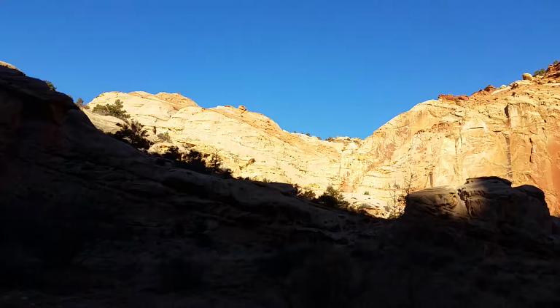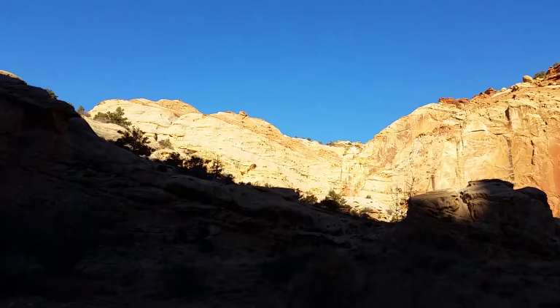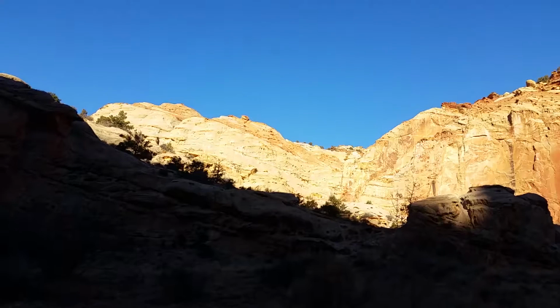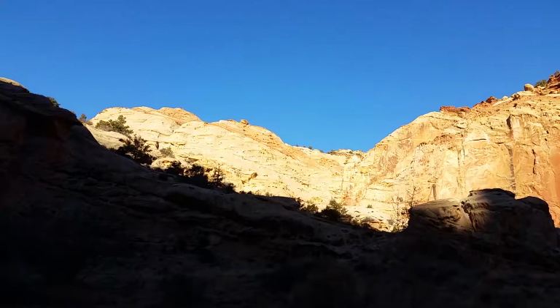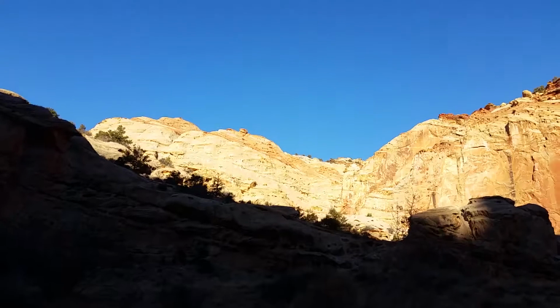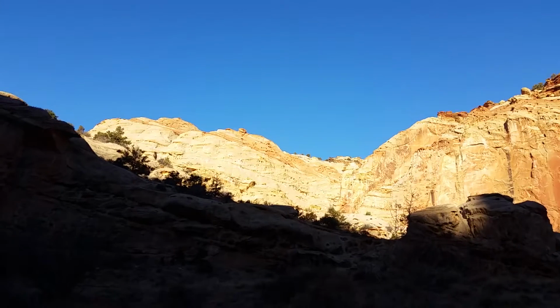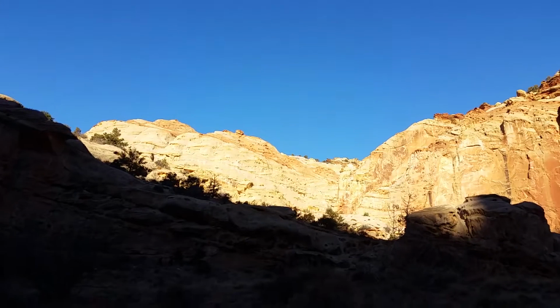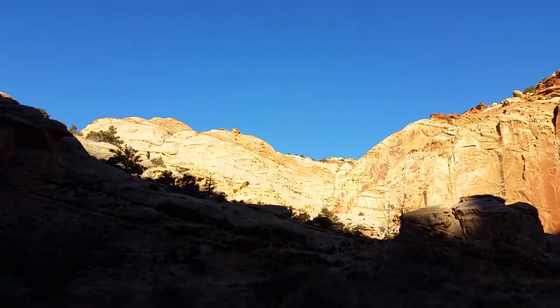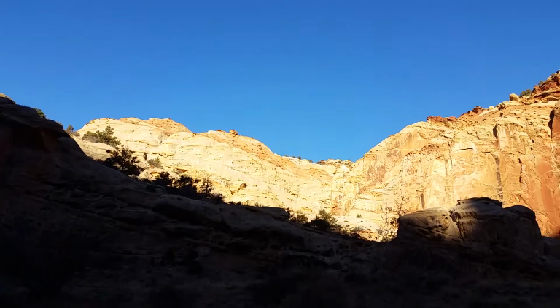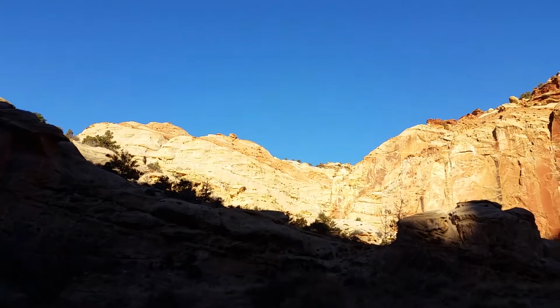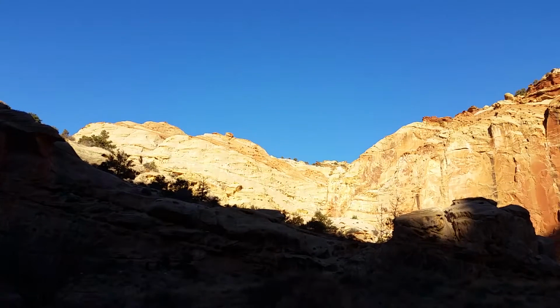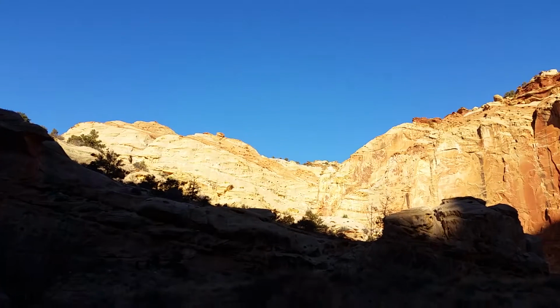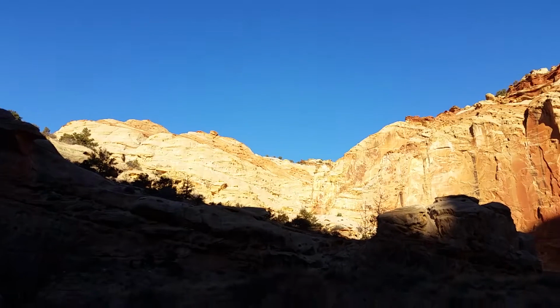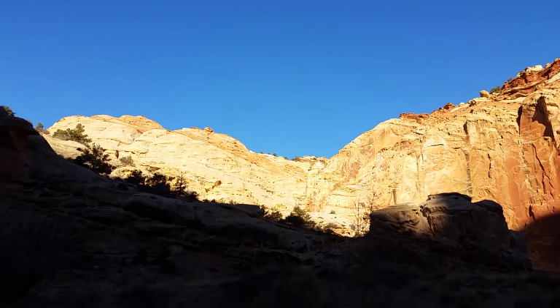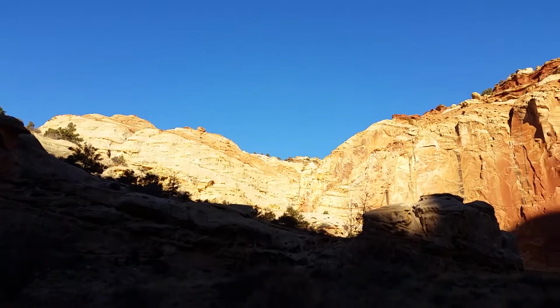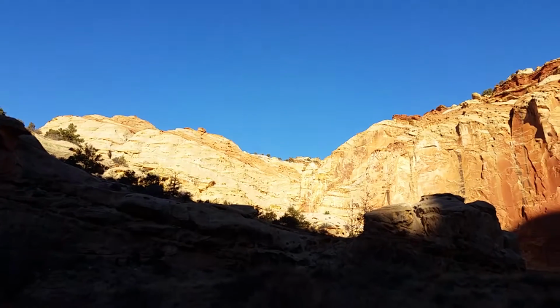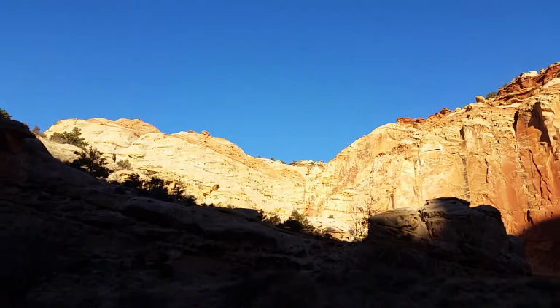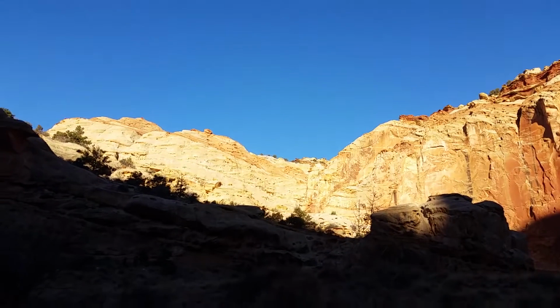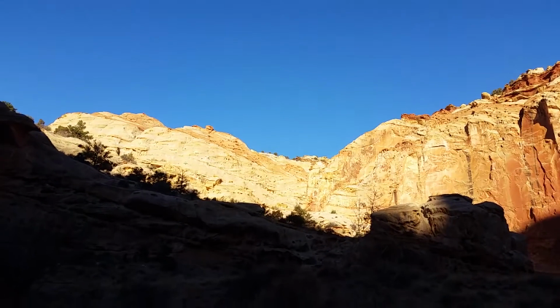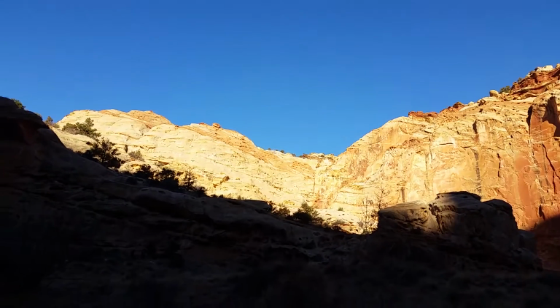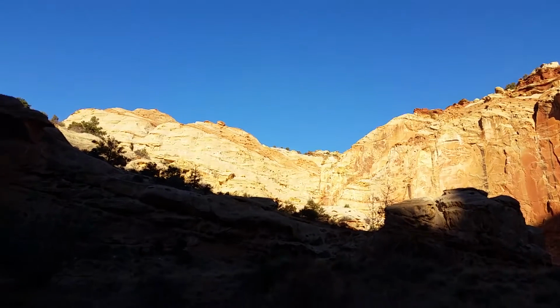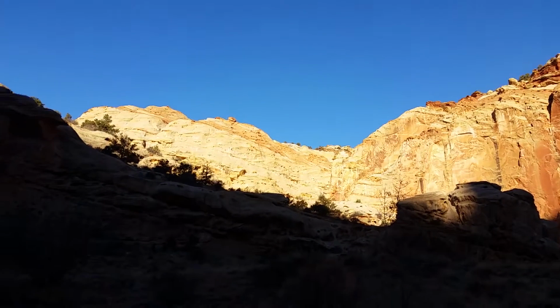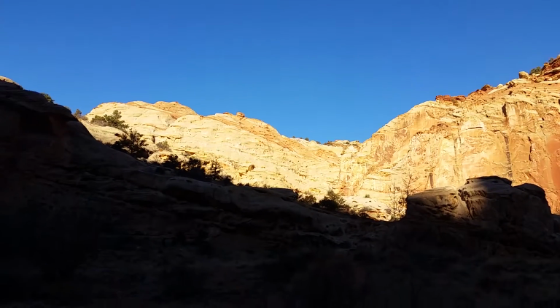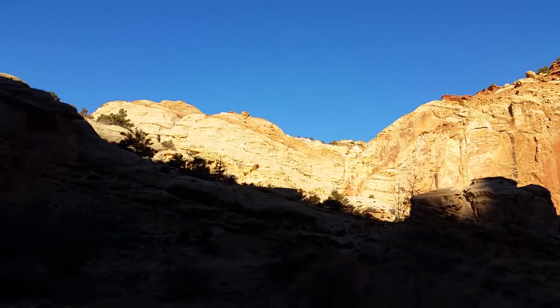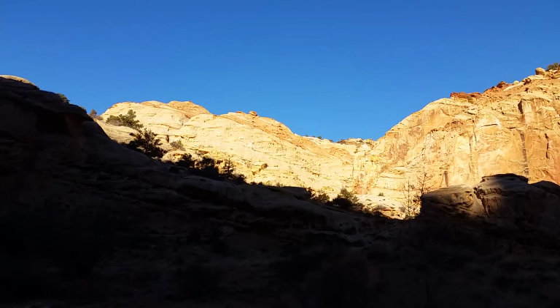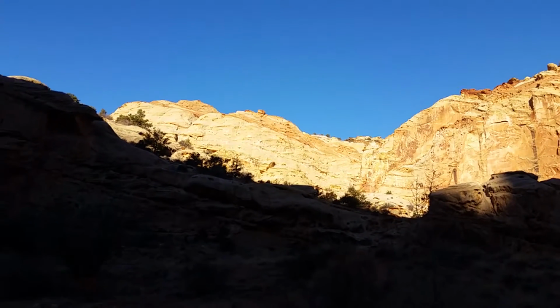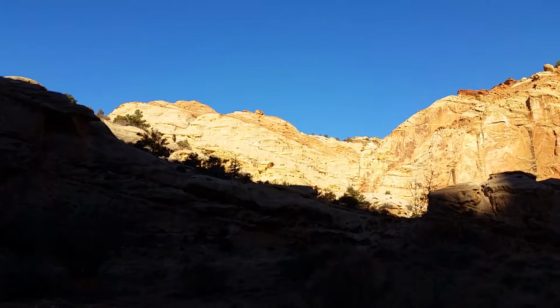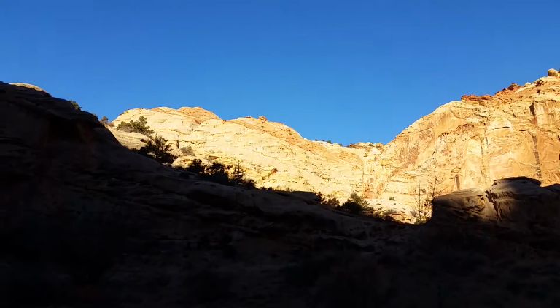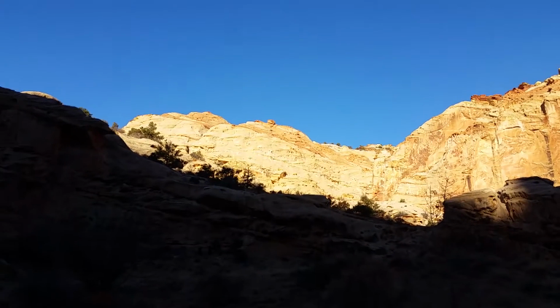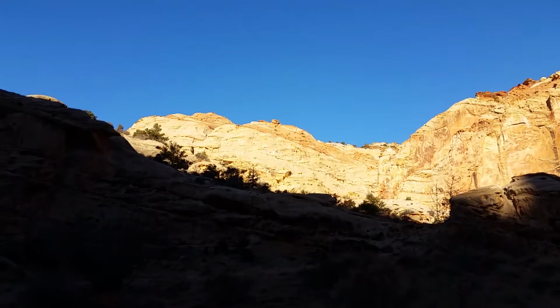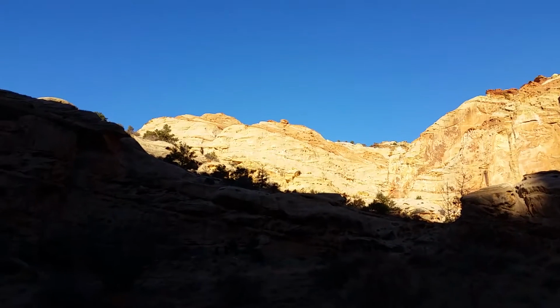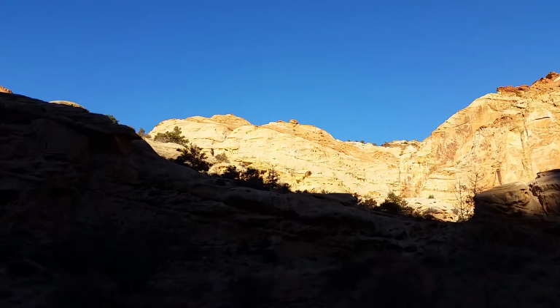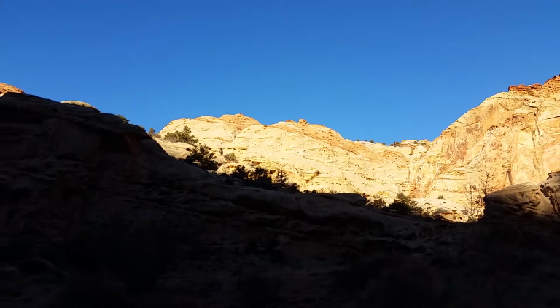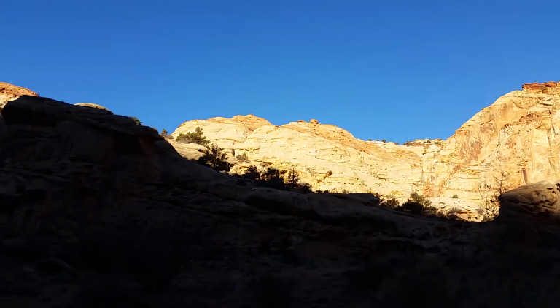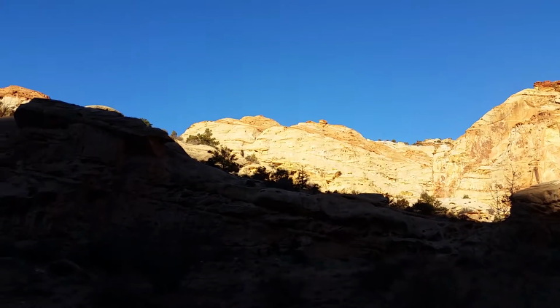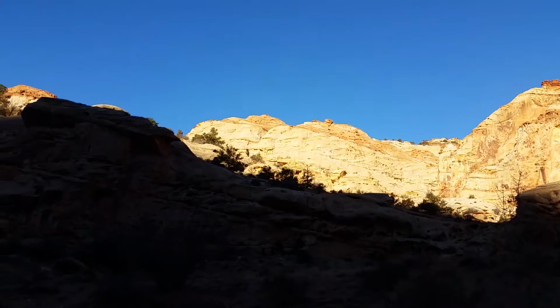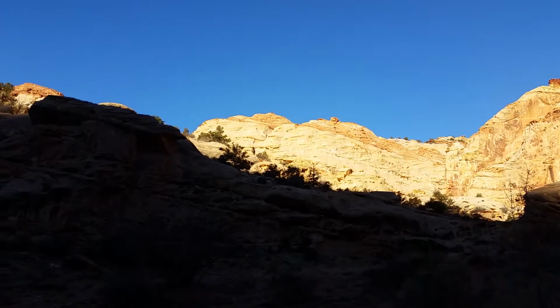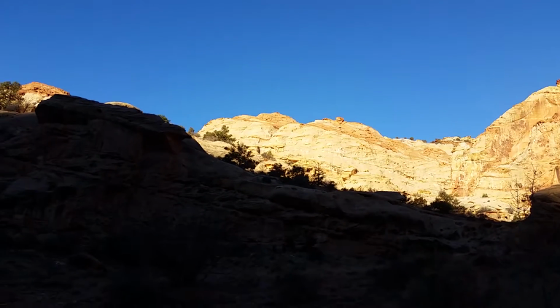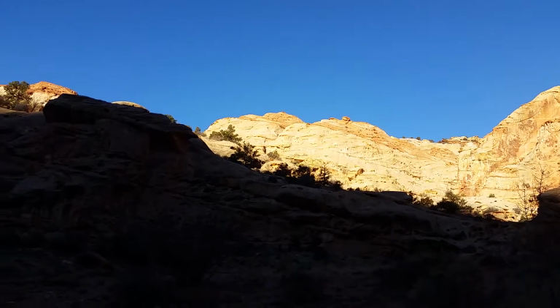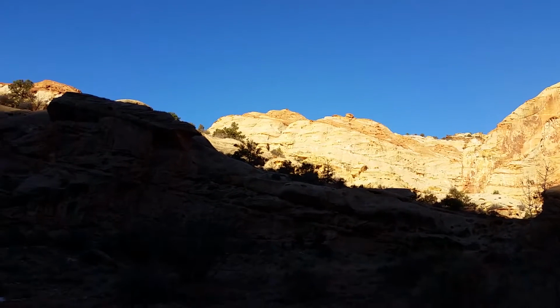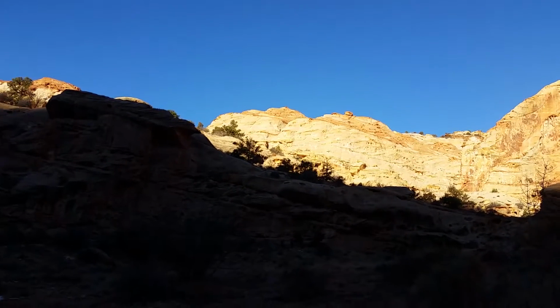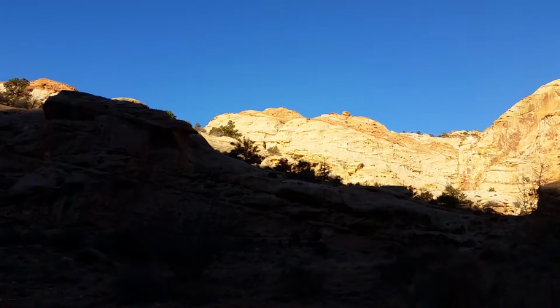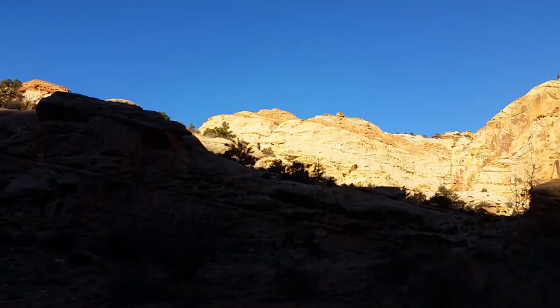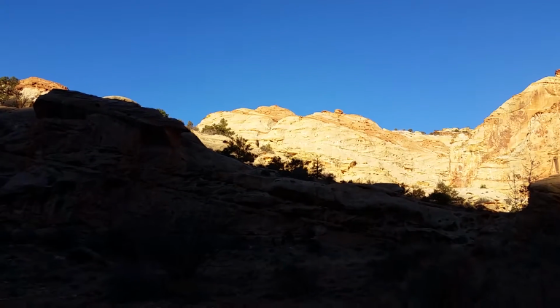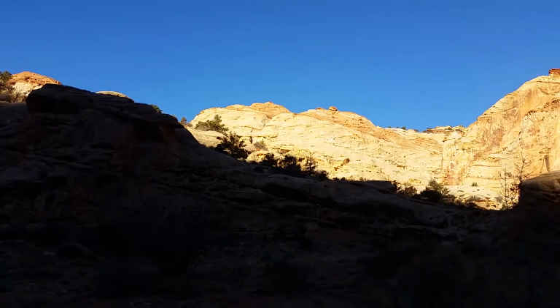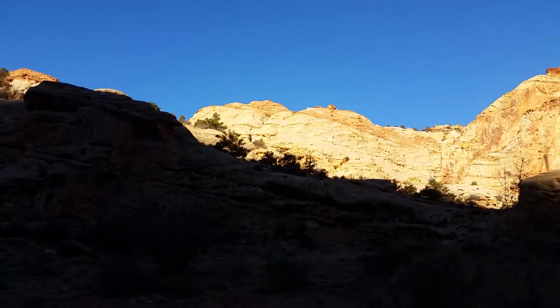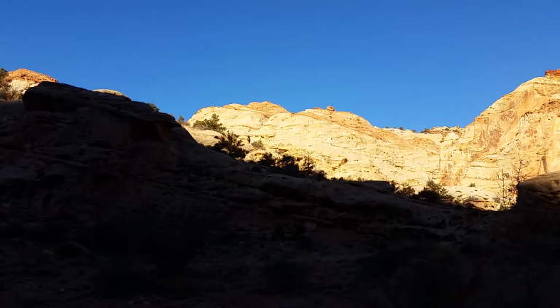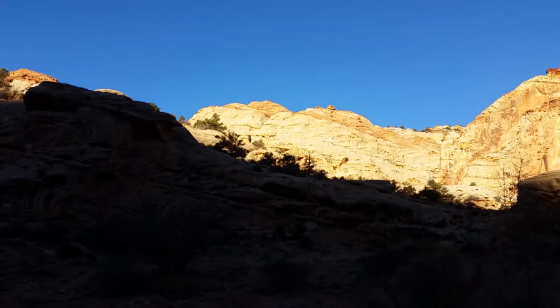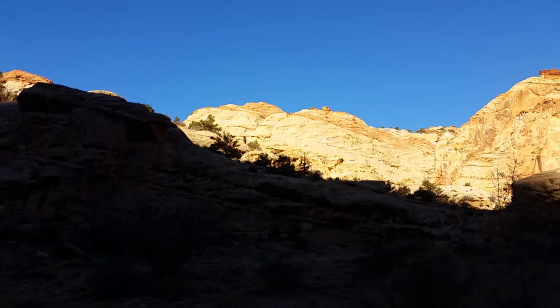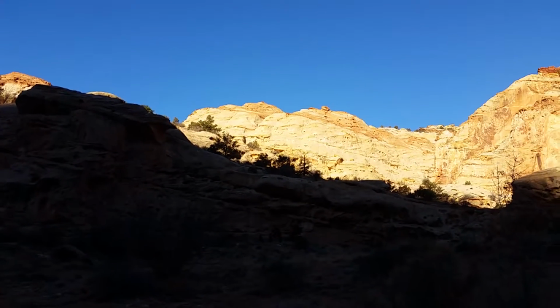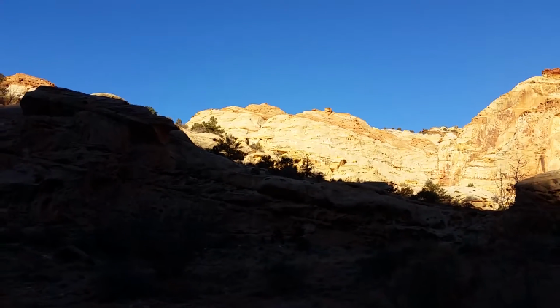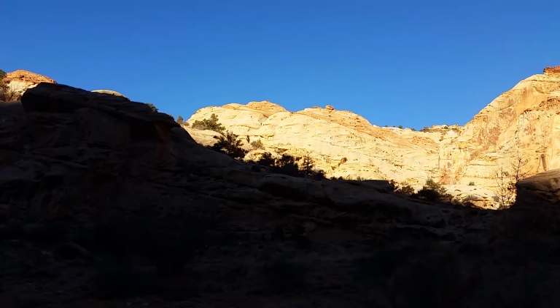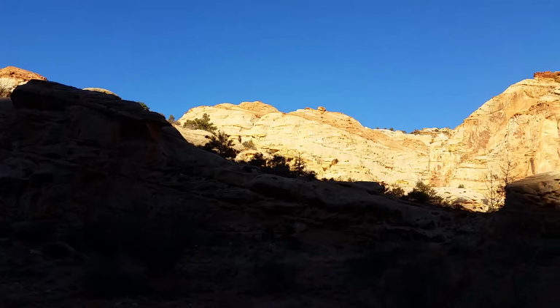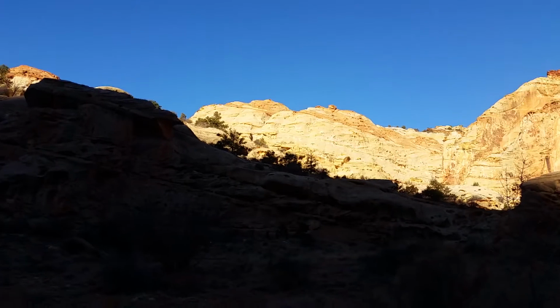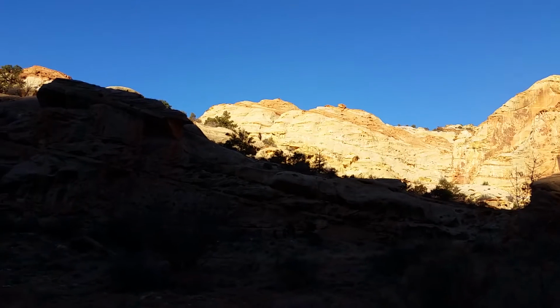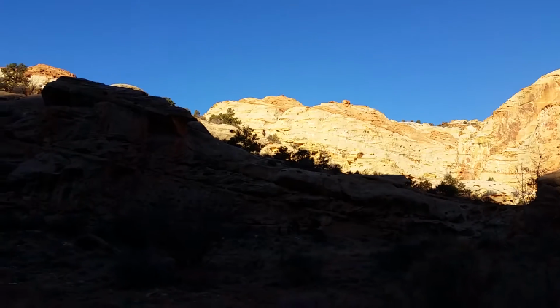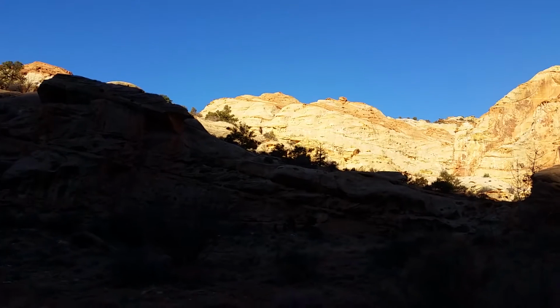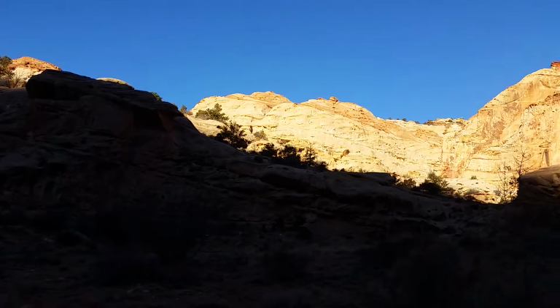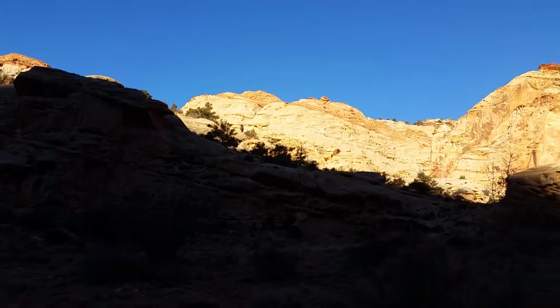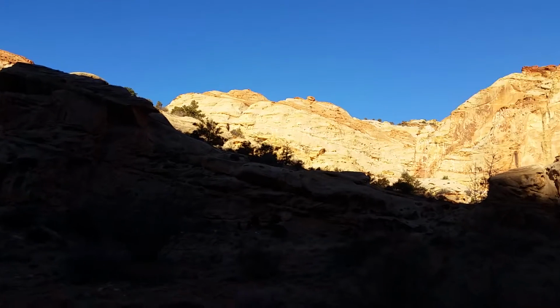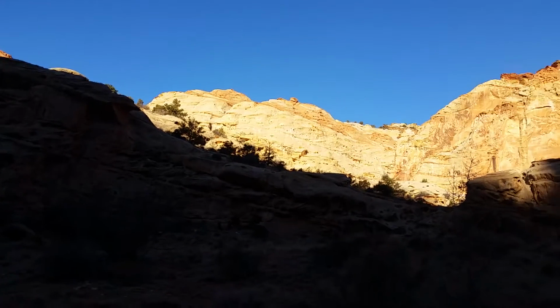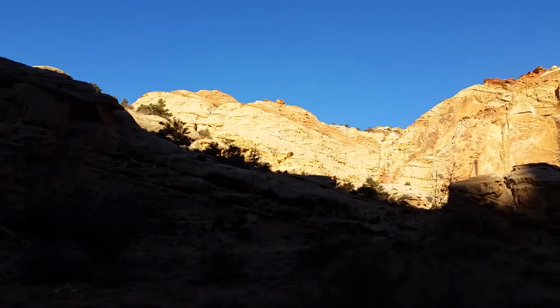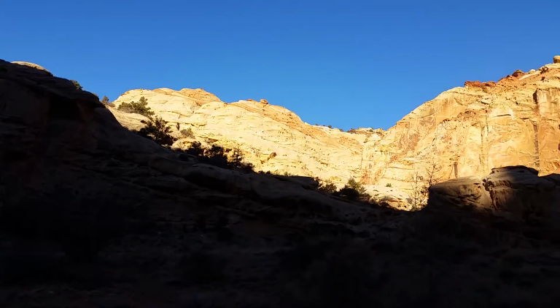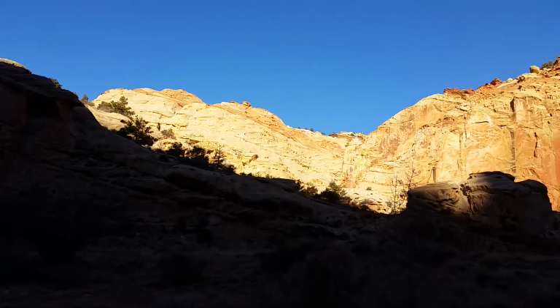Hey, Travels with Phil, February the 4th, still in Capitol Reef. This is the Grand Wash — the western side of Grand Wash.